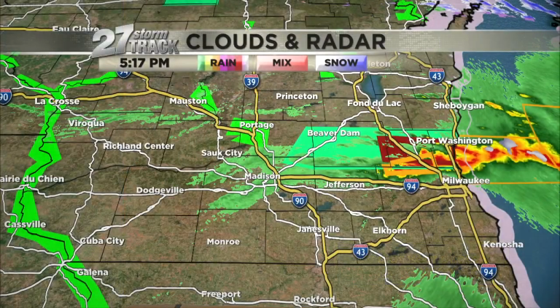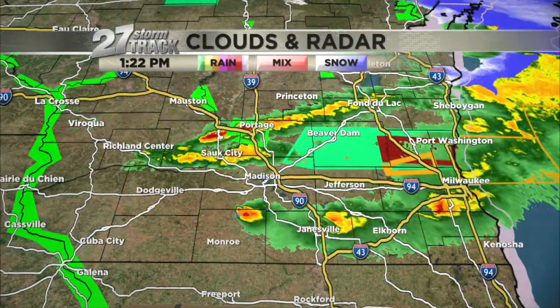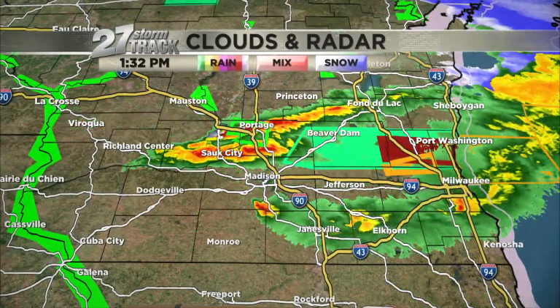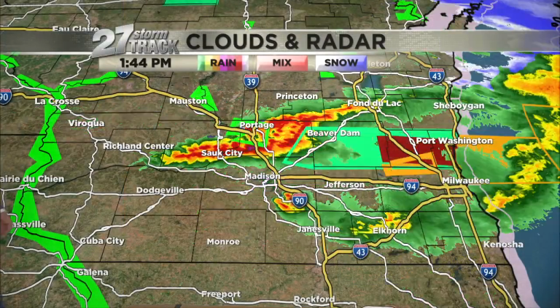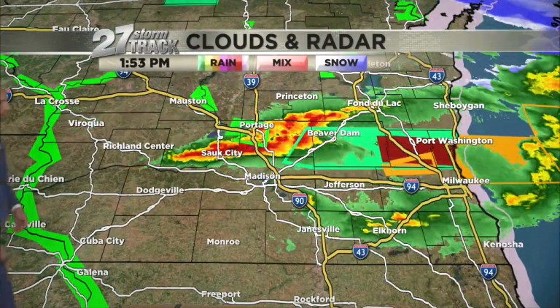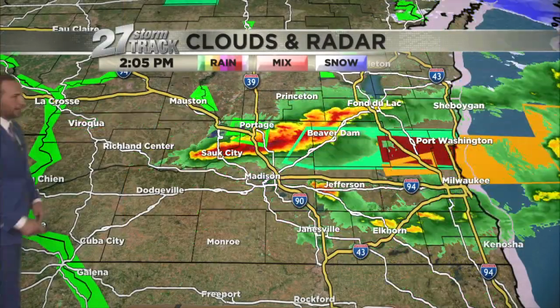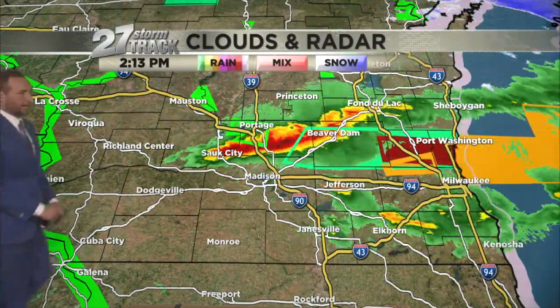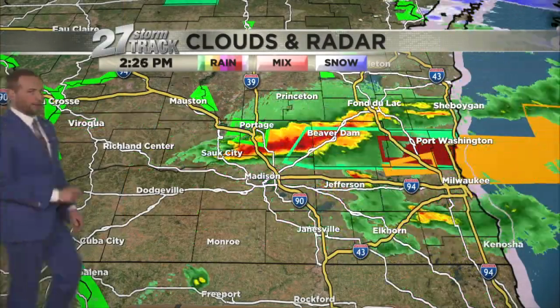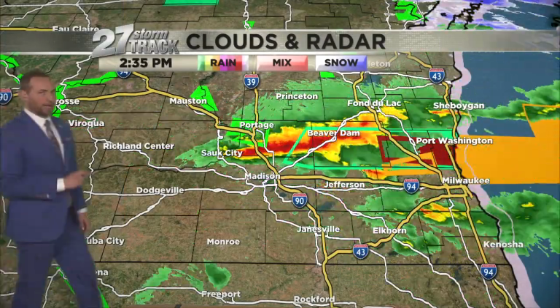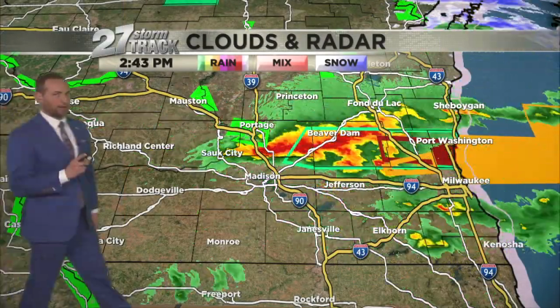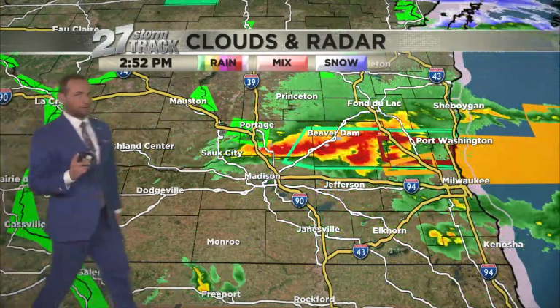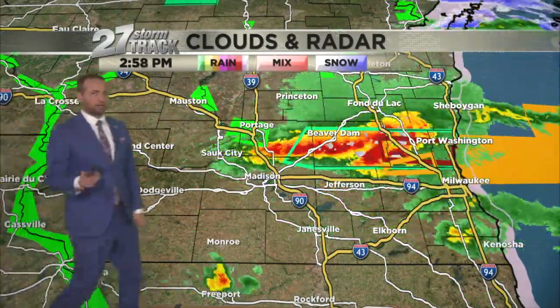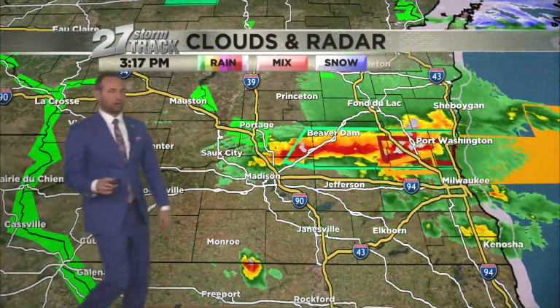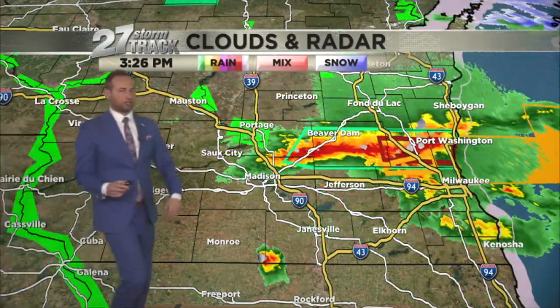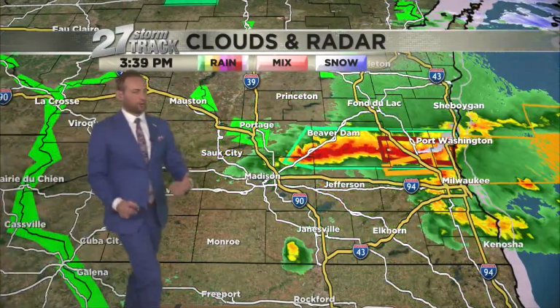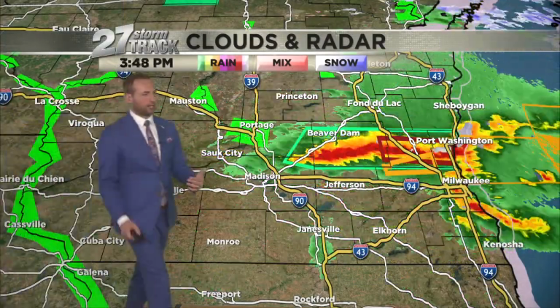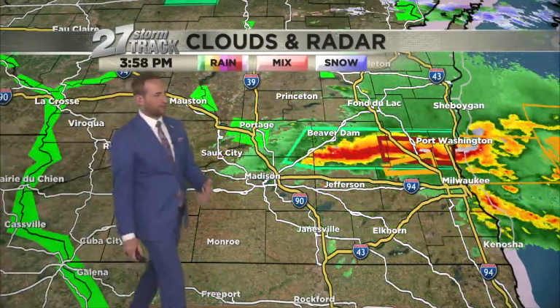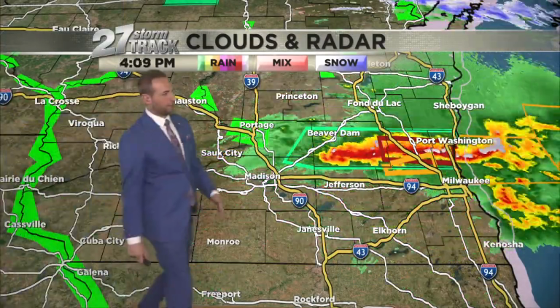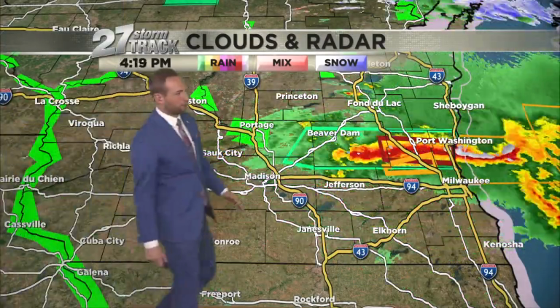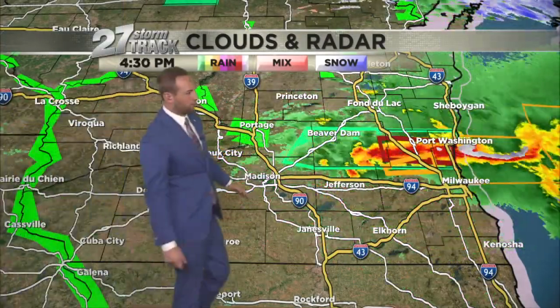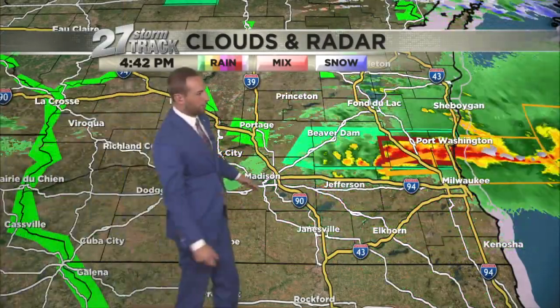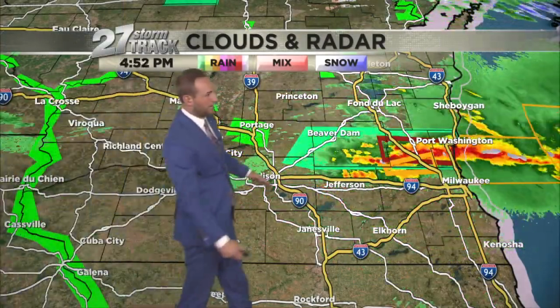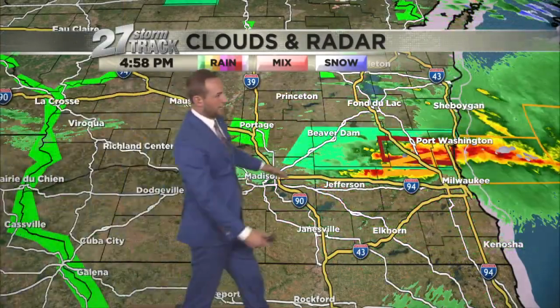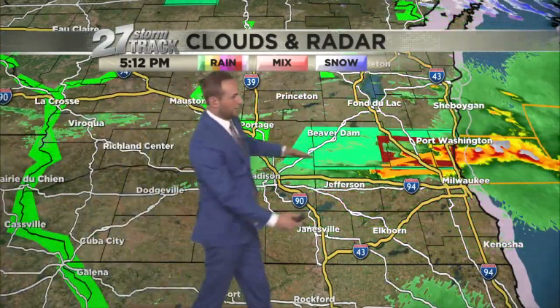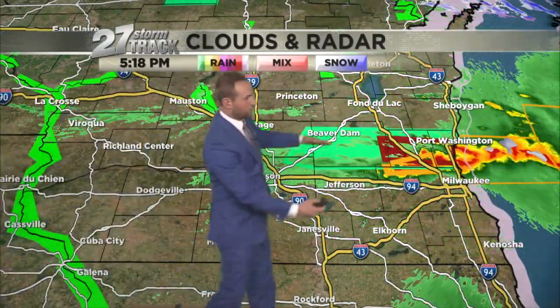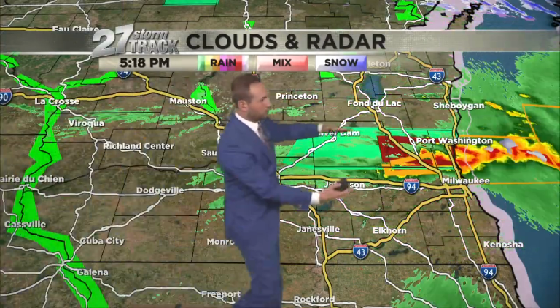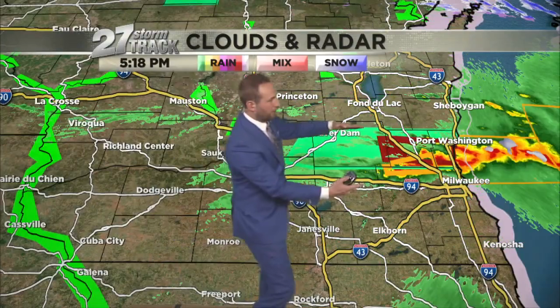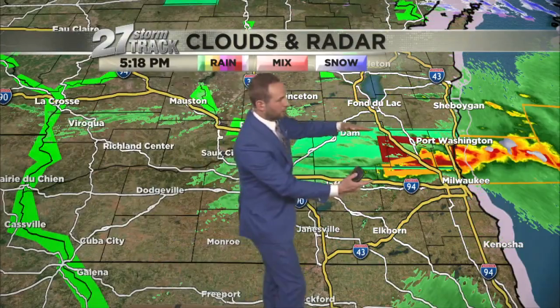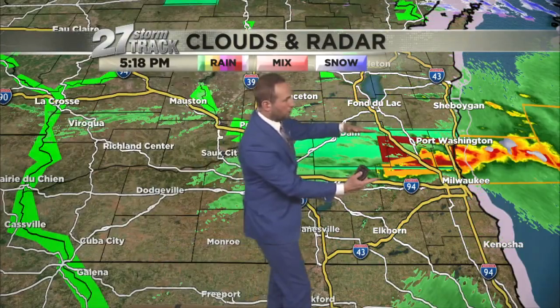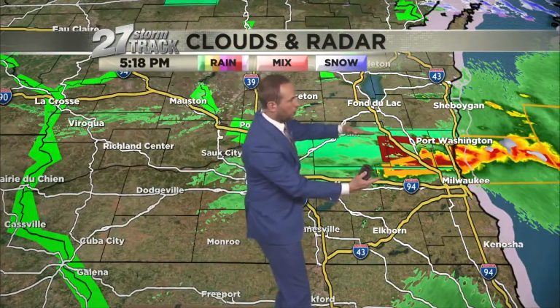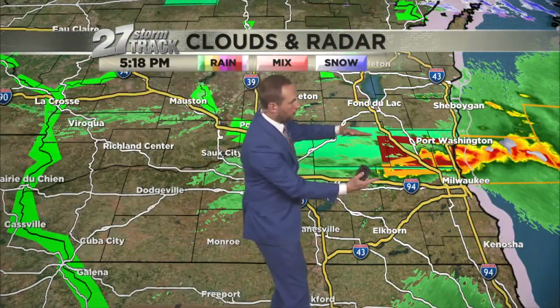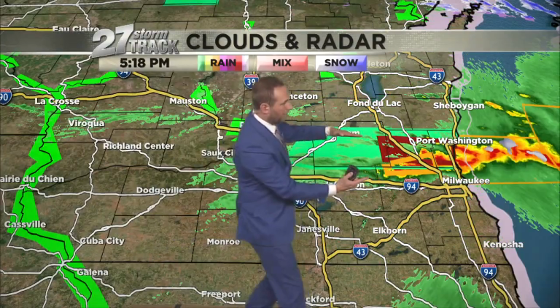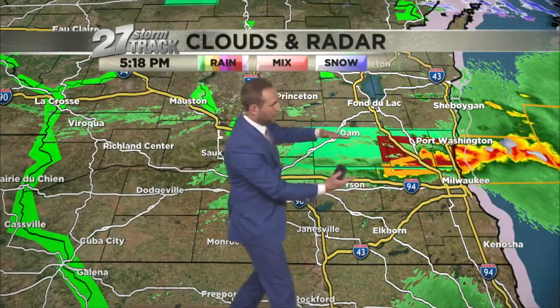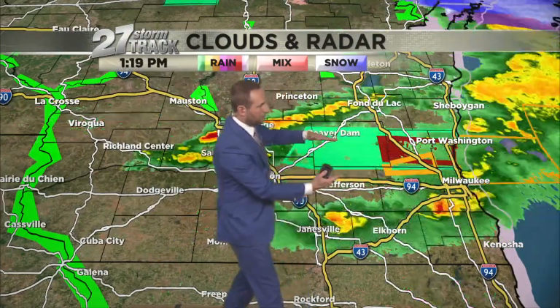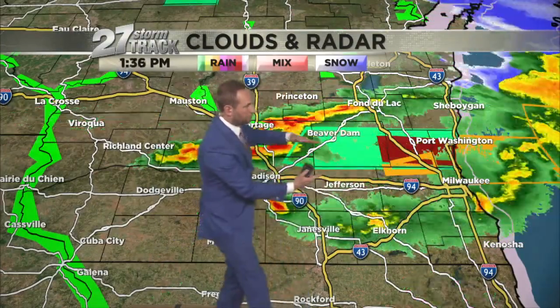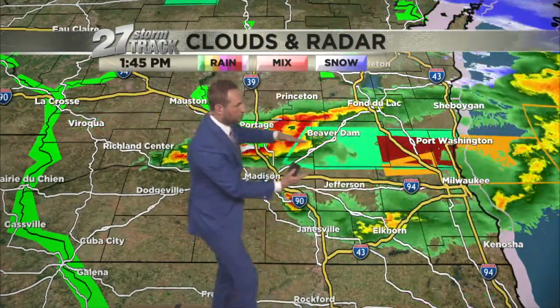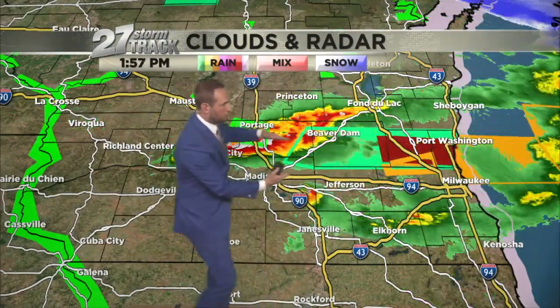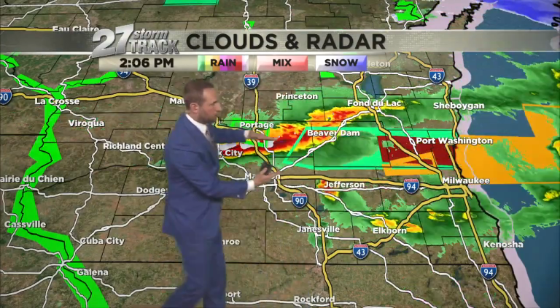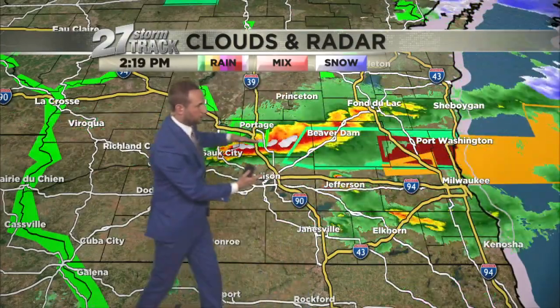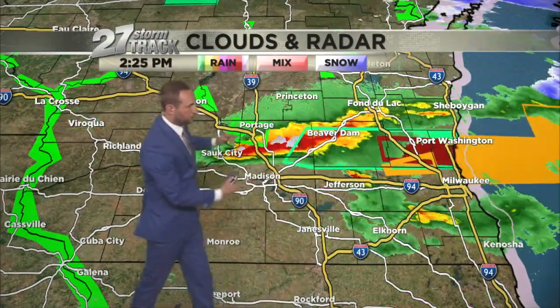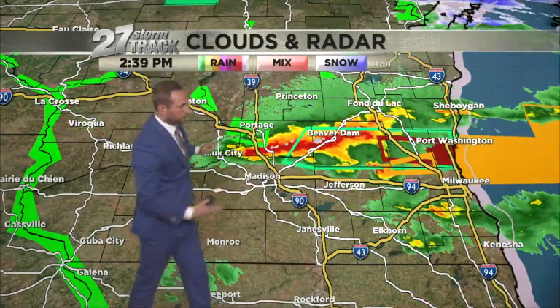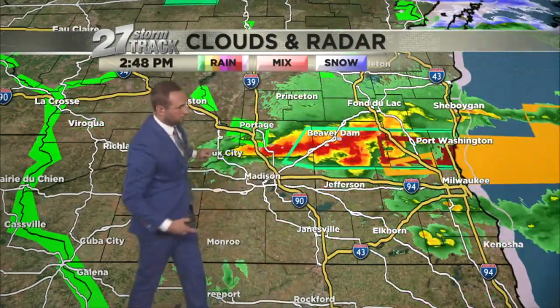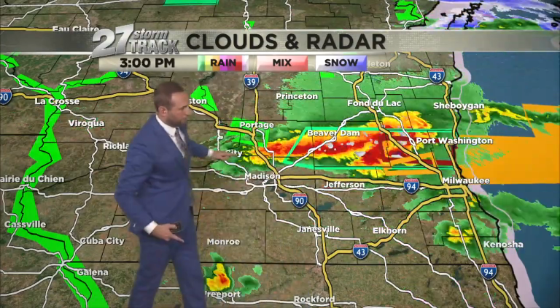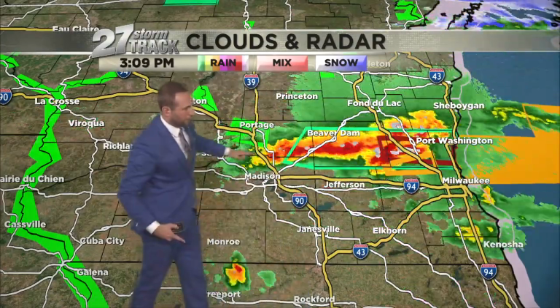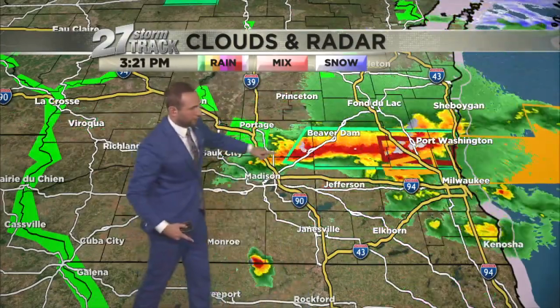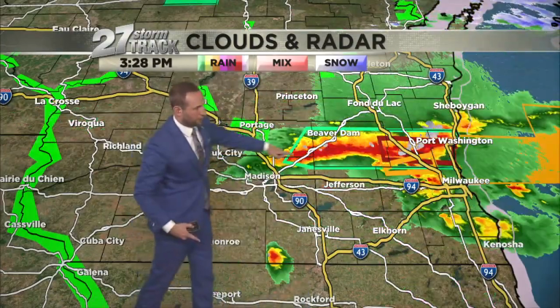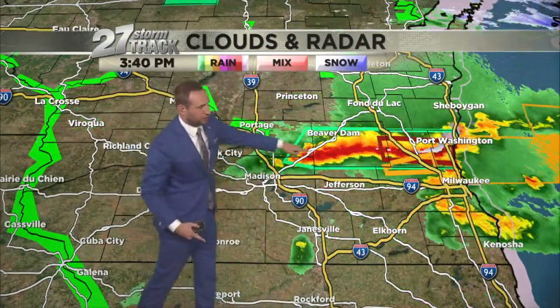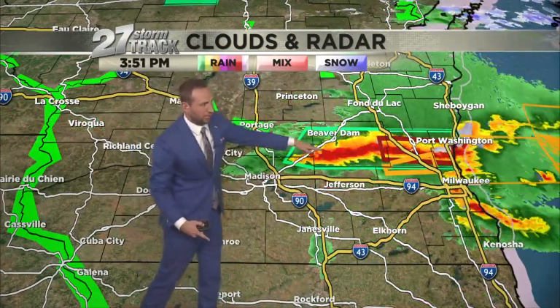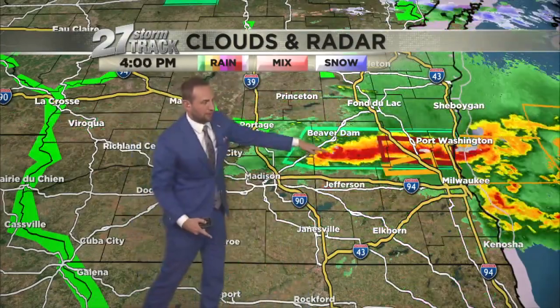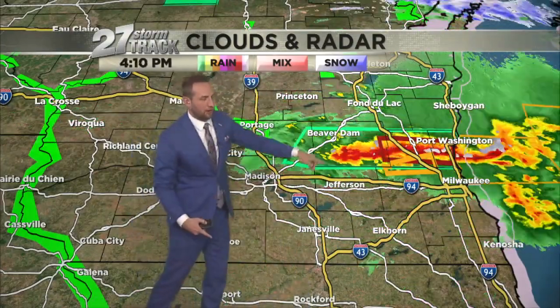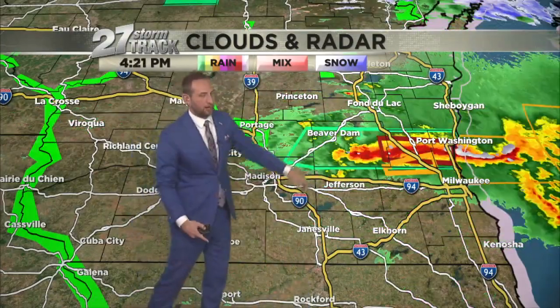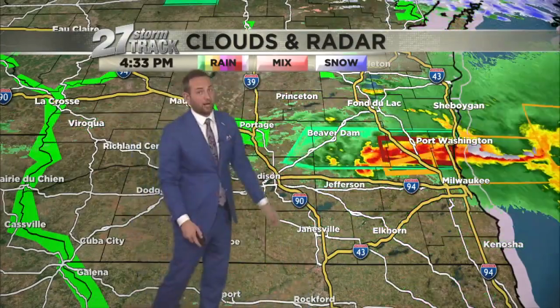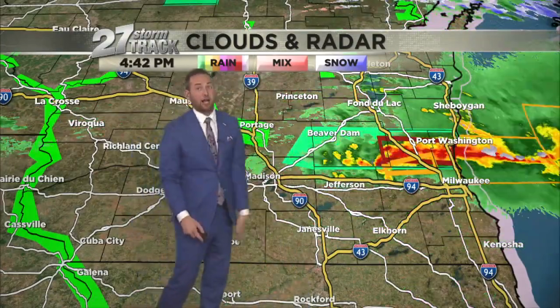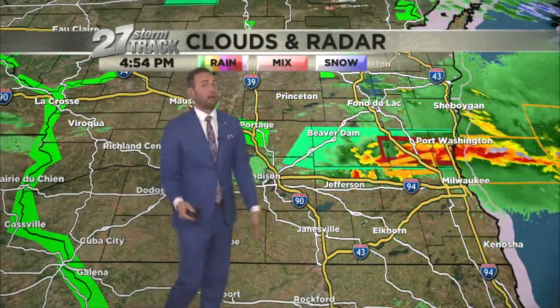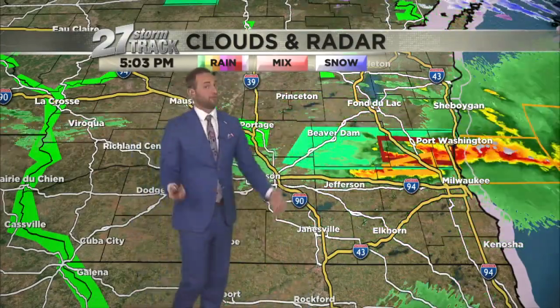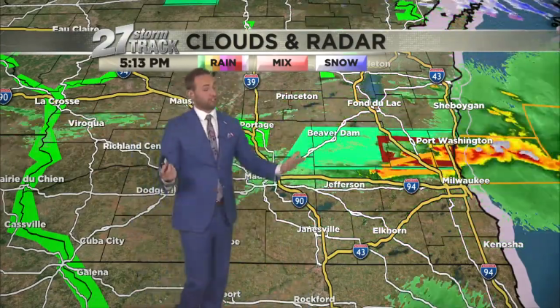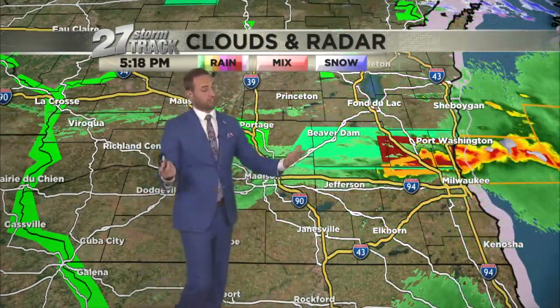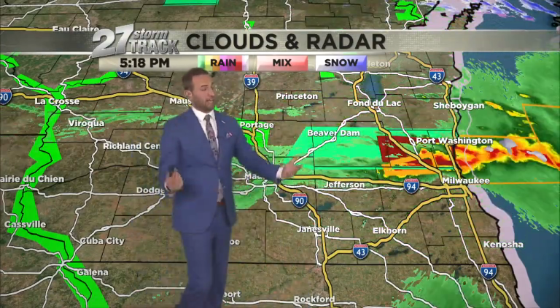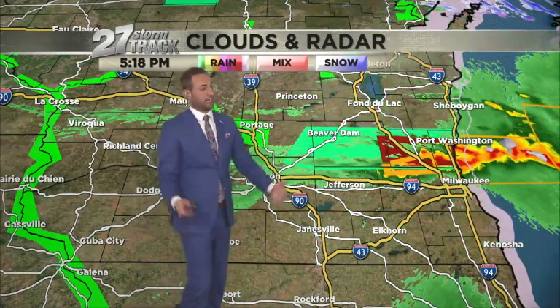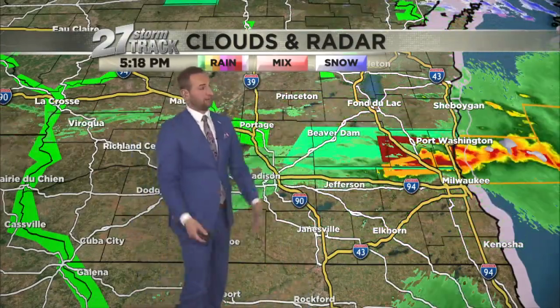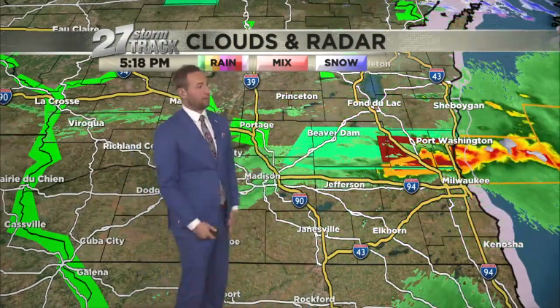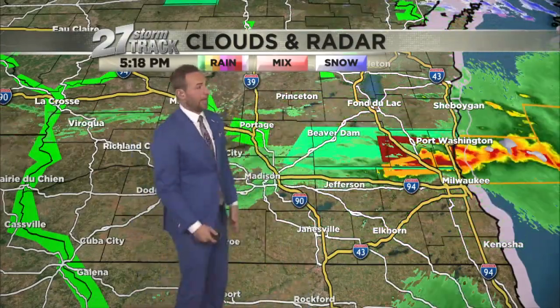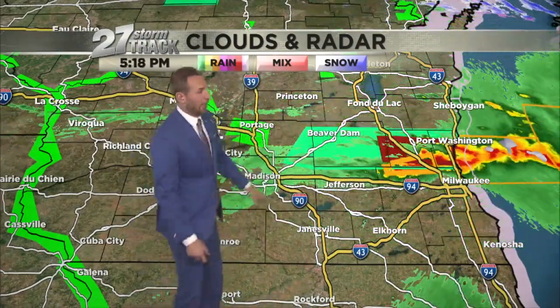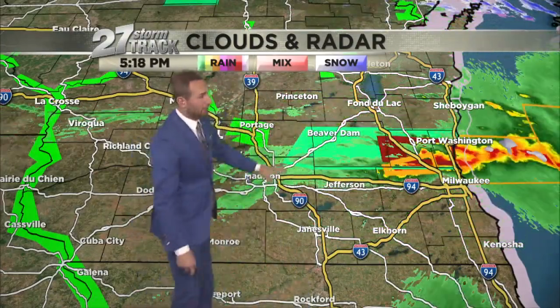Looking right now, we had what we call a training thunderstorm. It's when you have an elongated storm system moving over the same area — and that's exactly what we had.